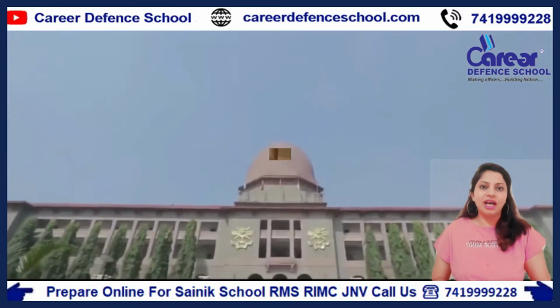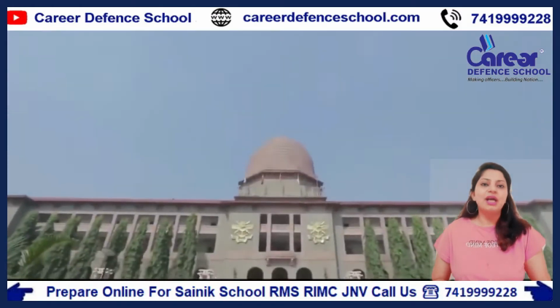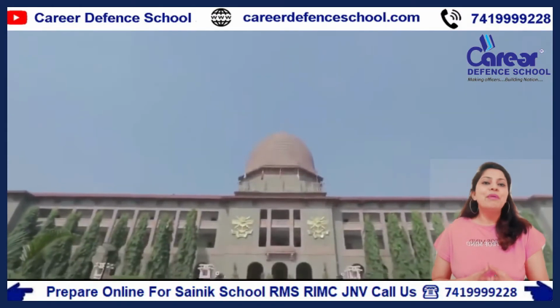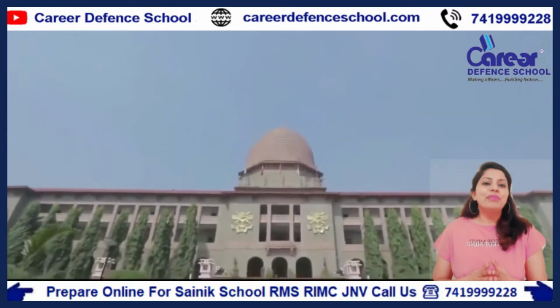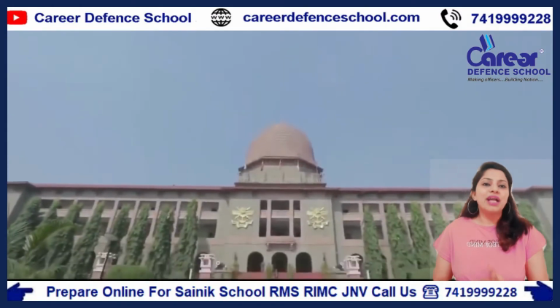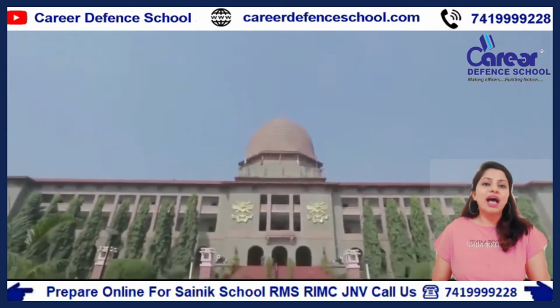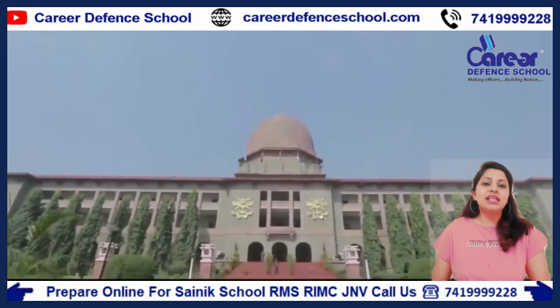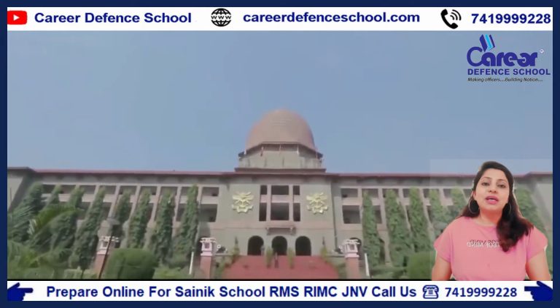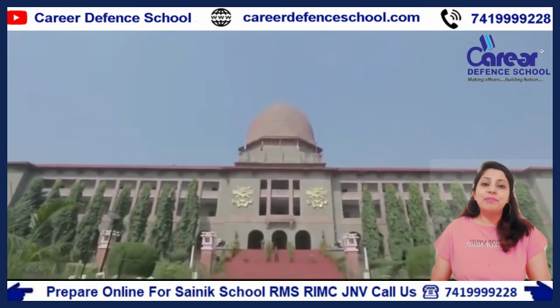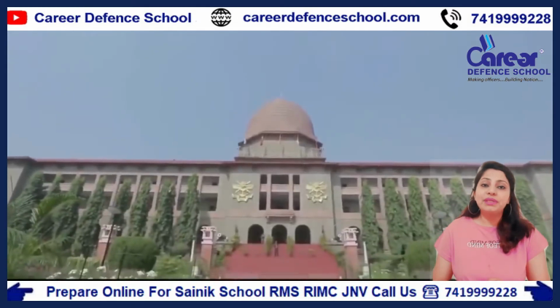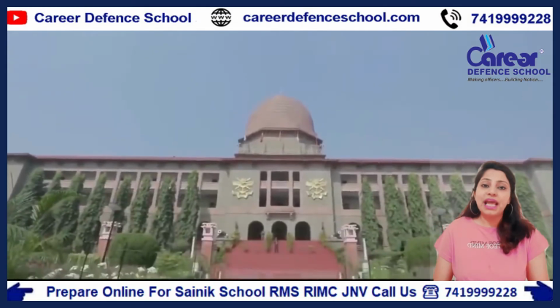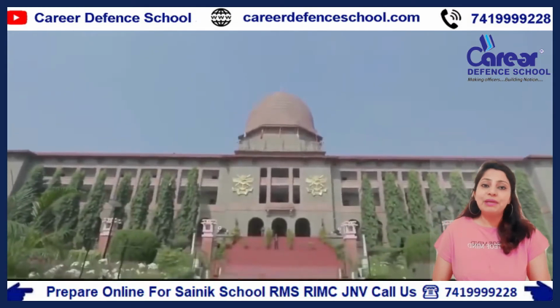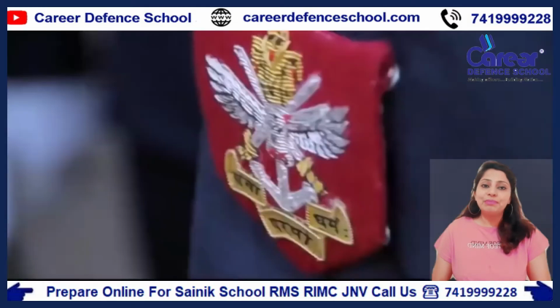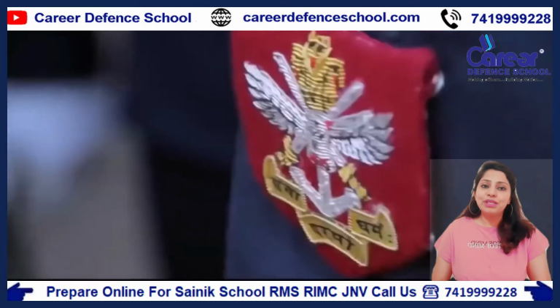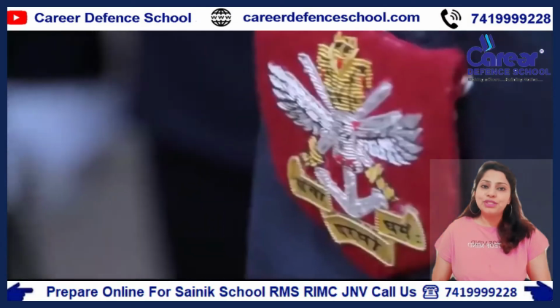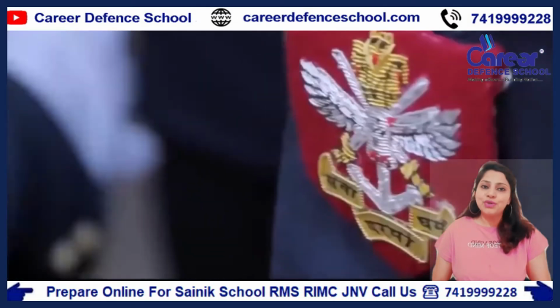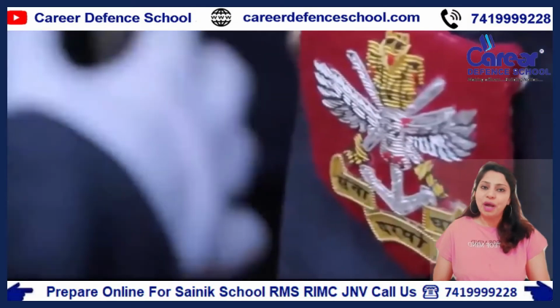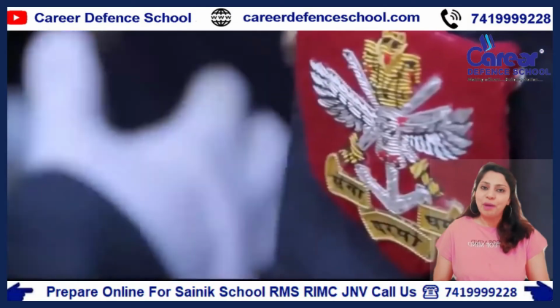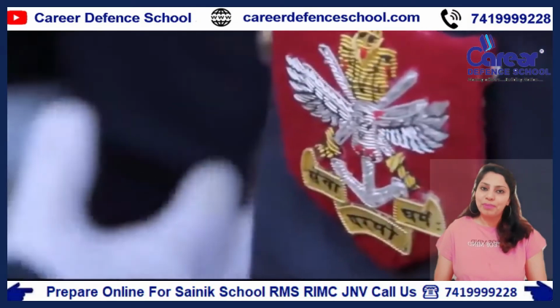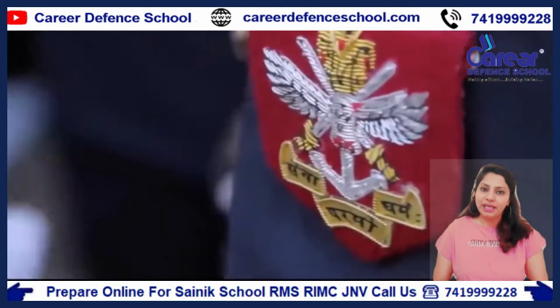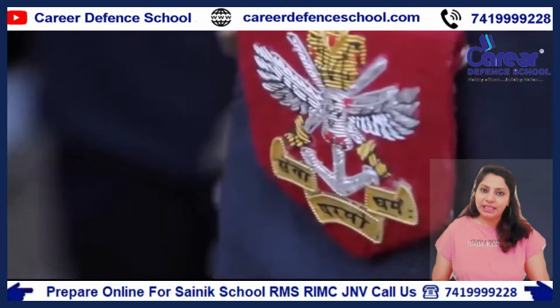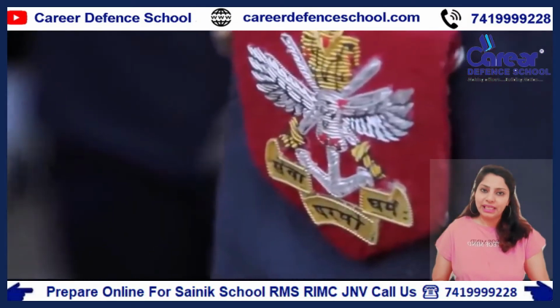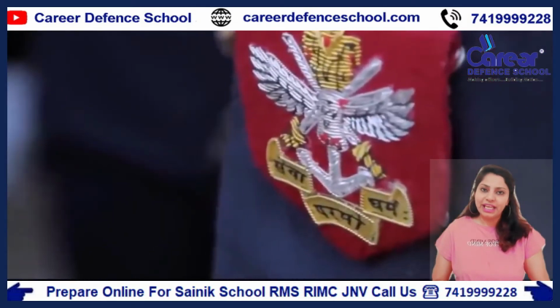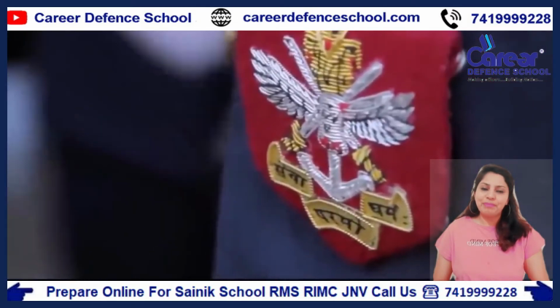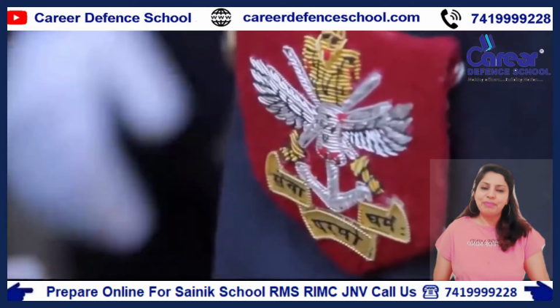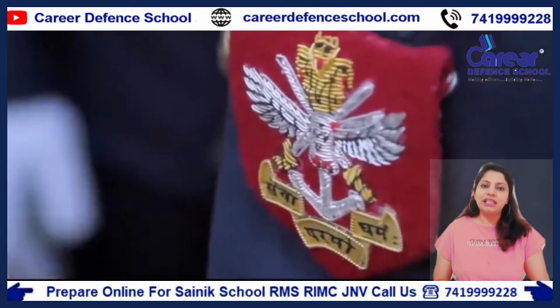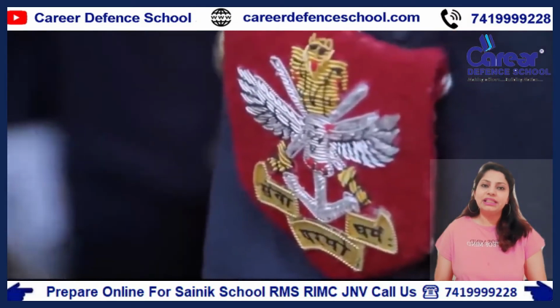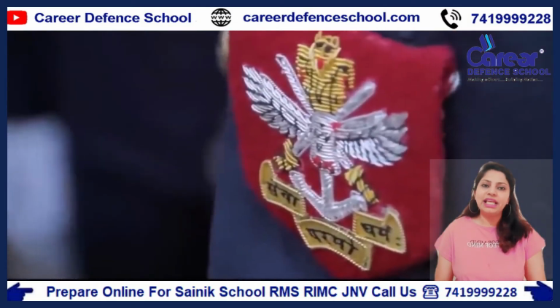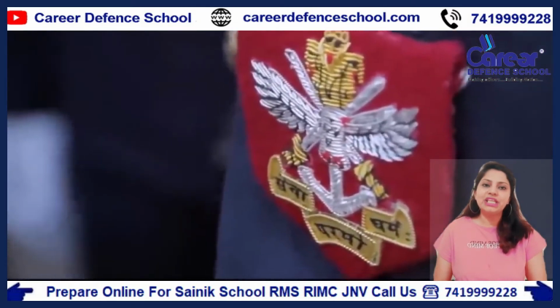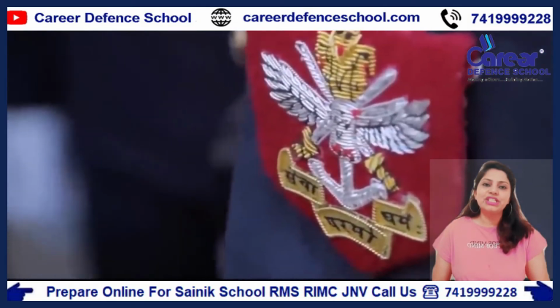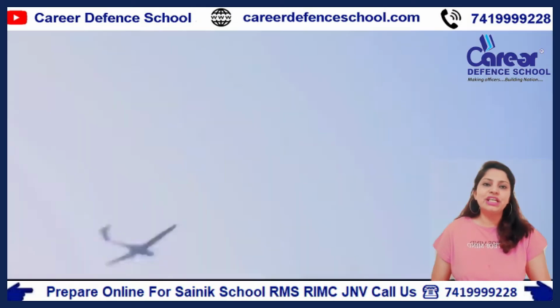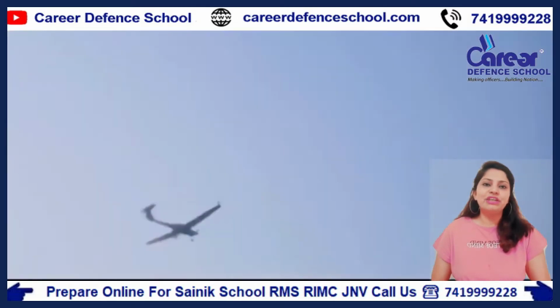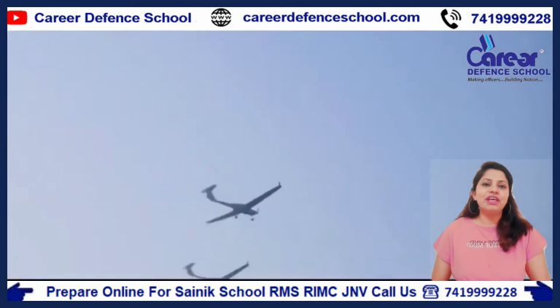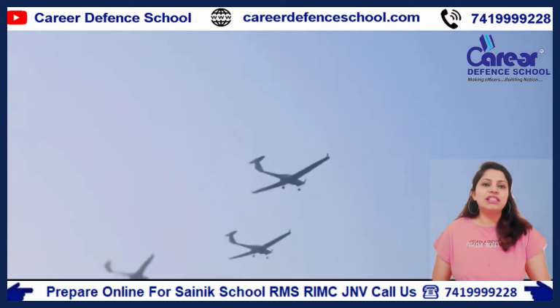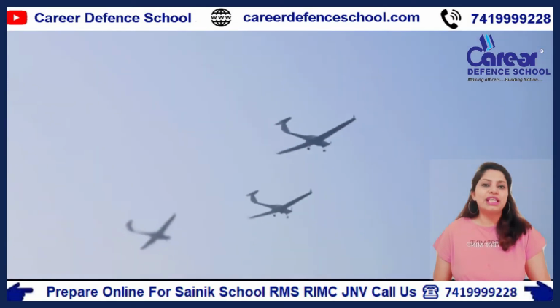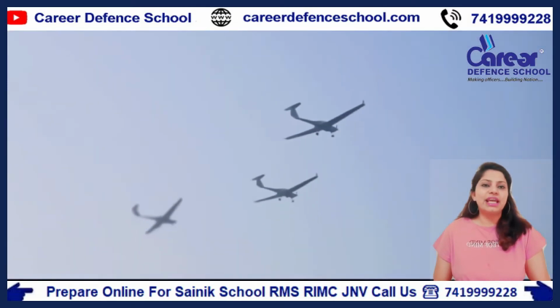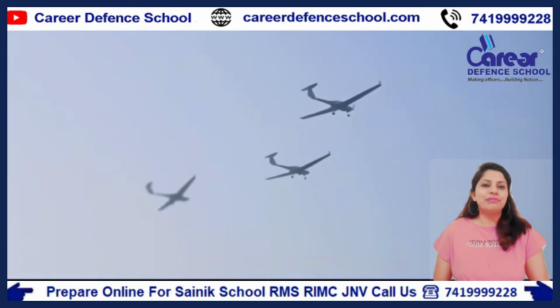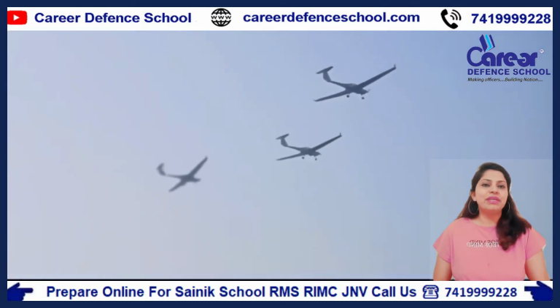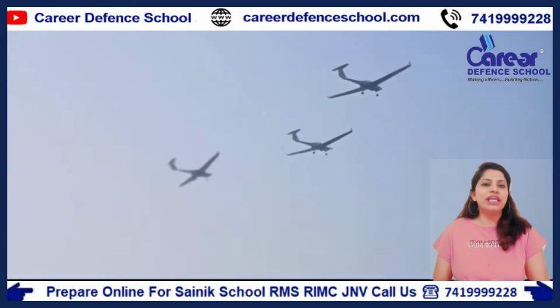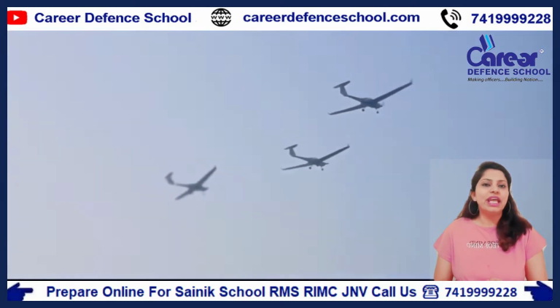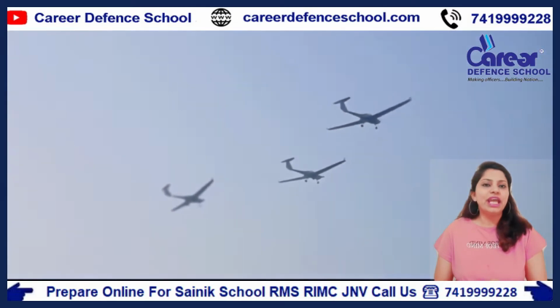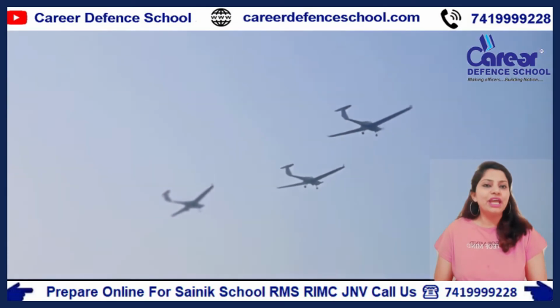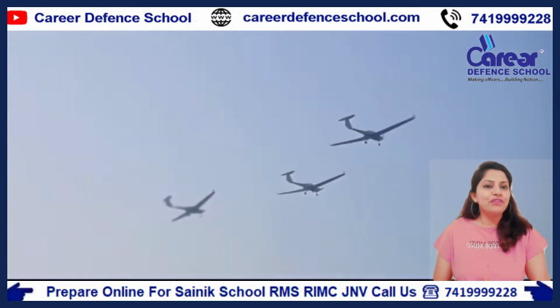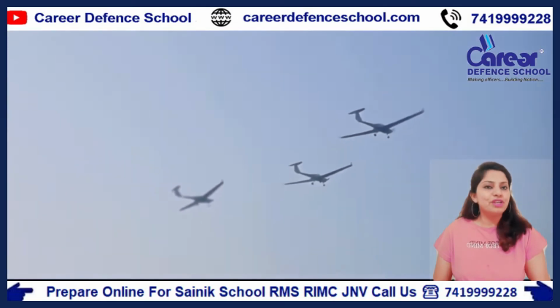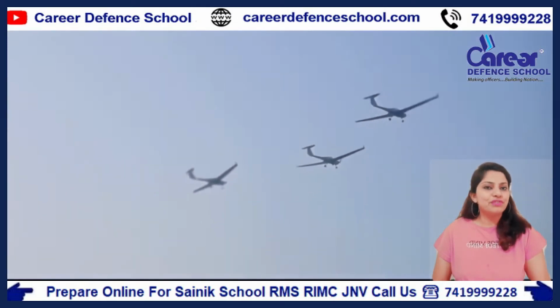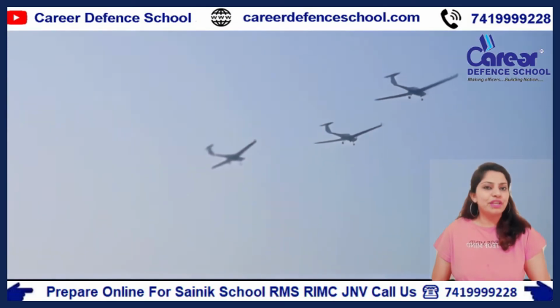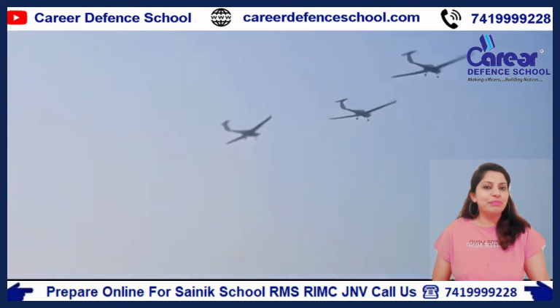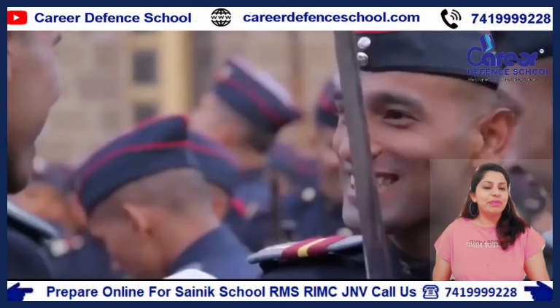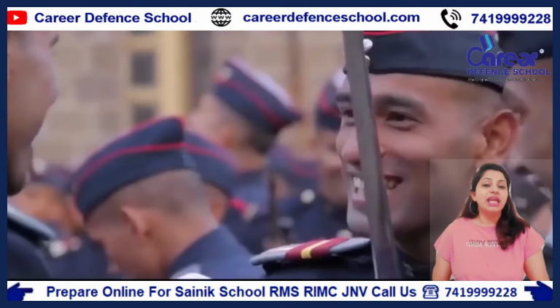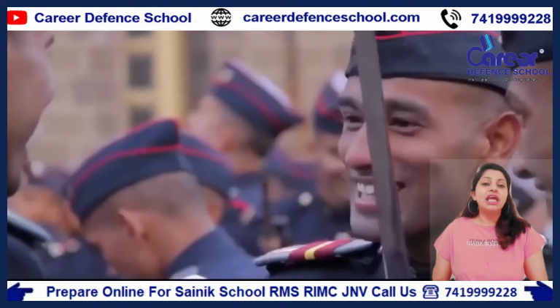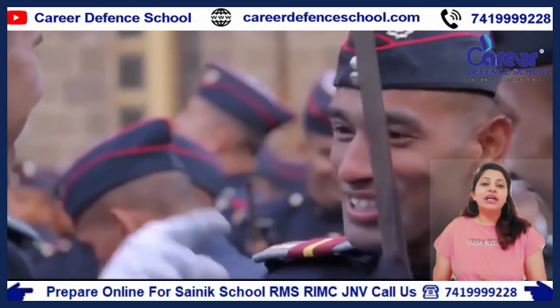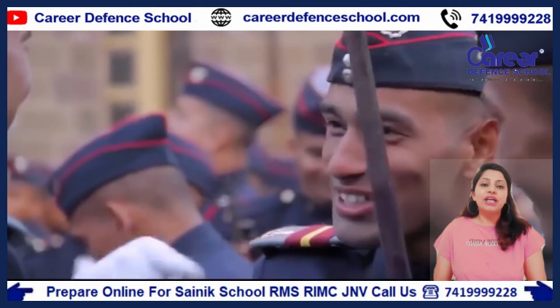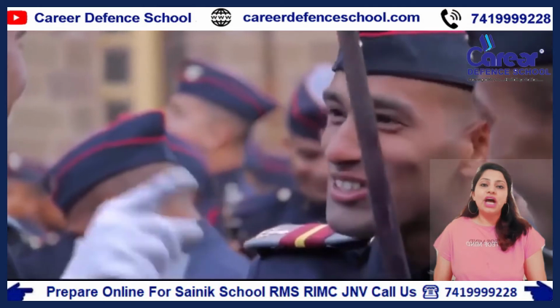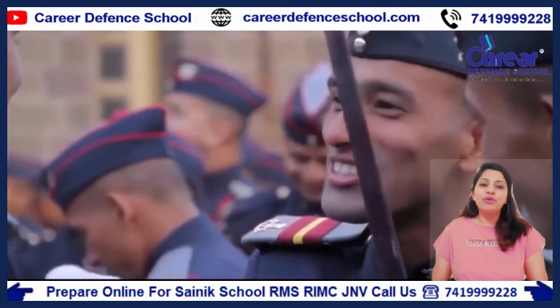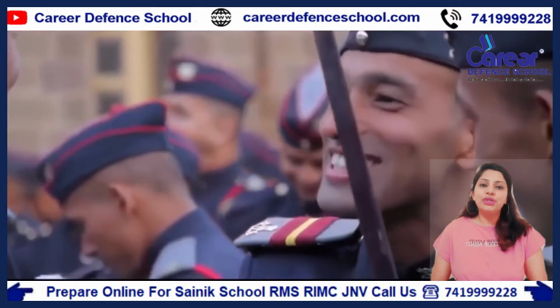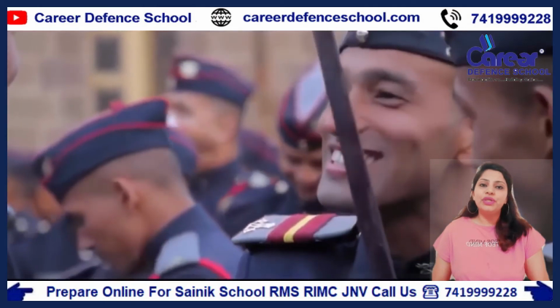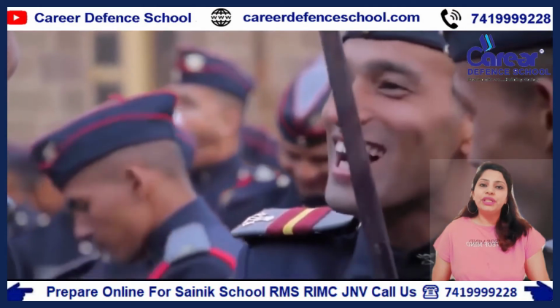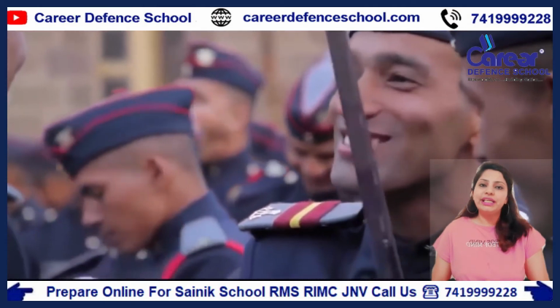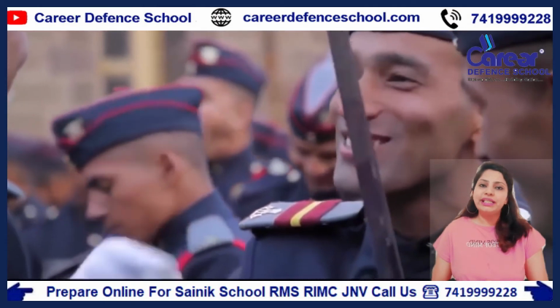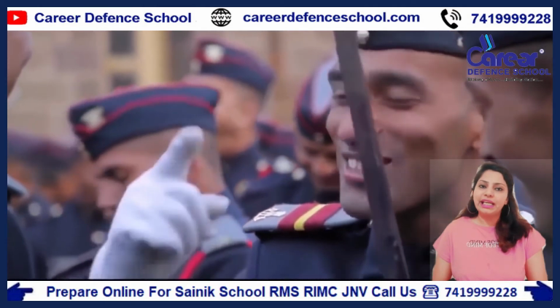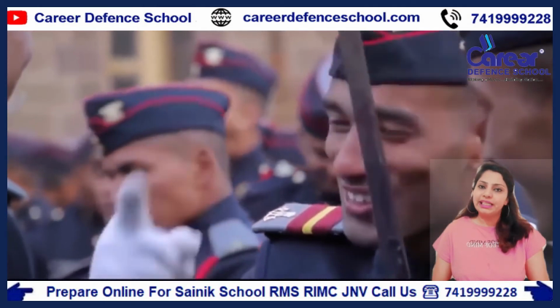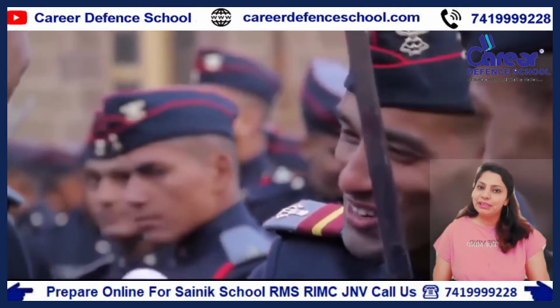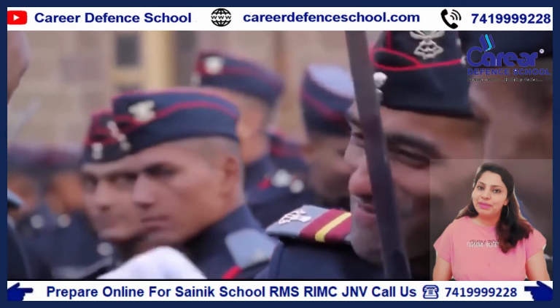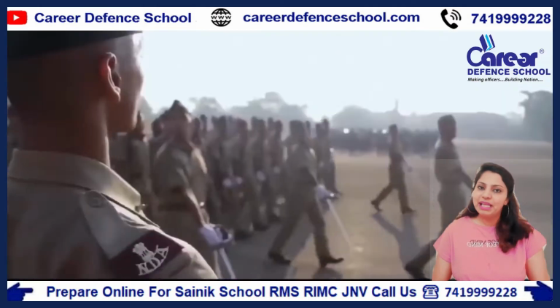But today, after completing the National Defense Academy Air Force Wing, you can apply to the ground duty technical branch.